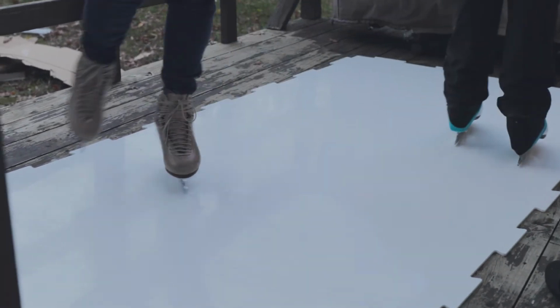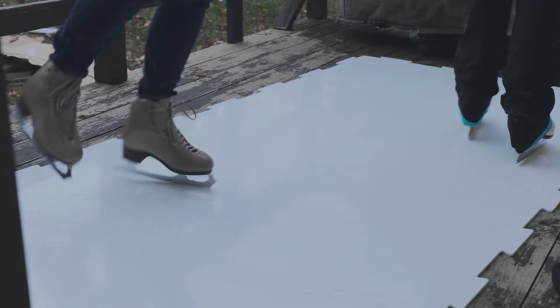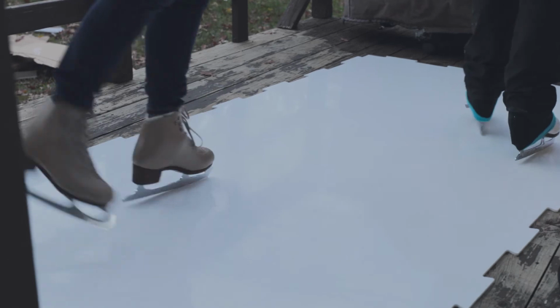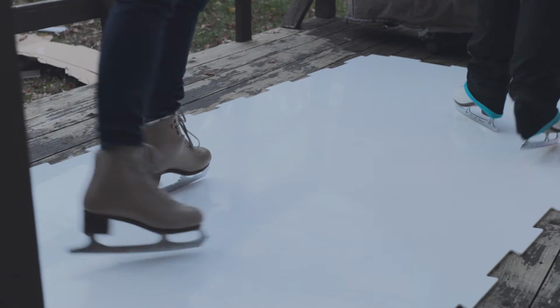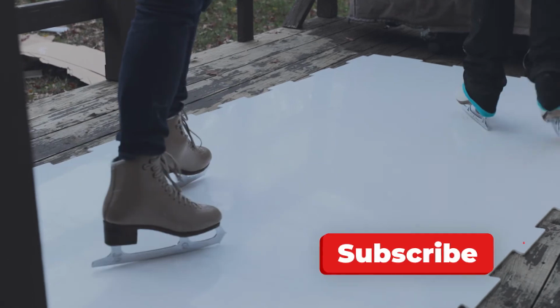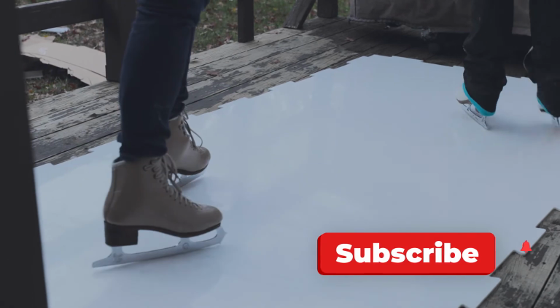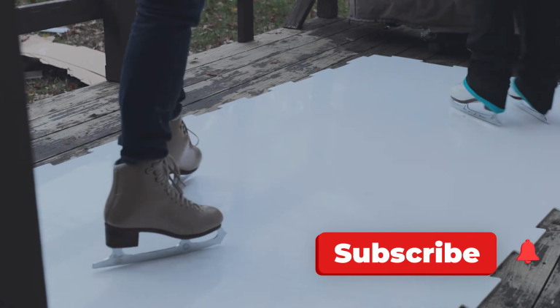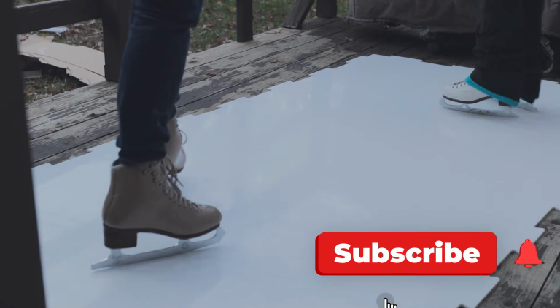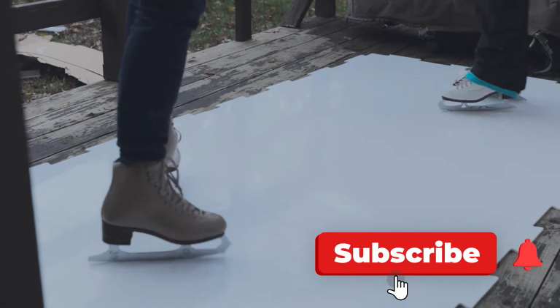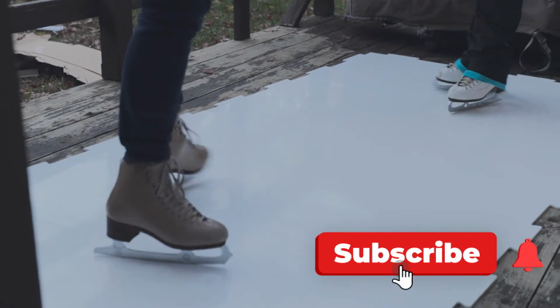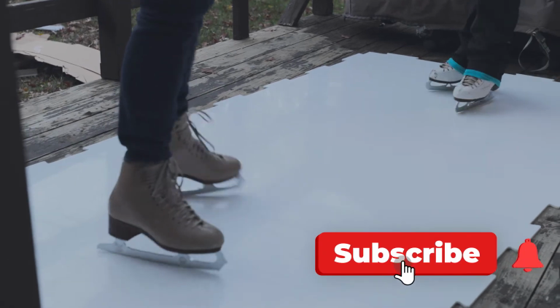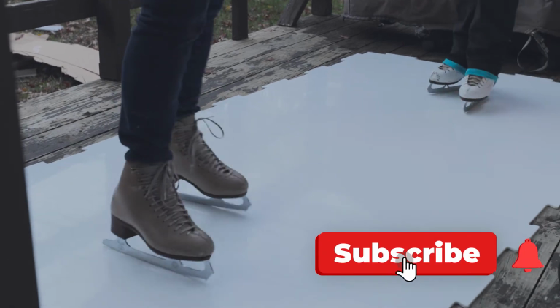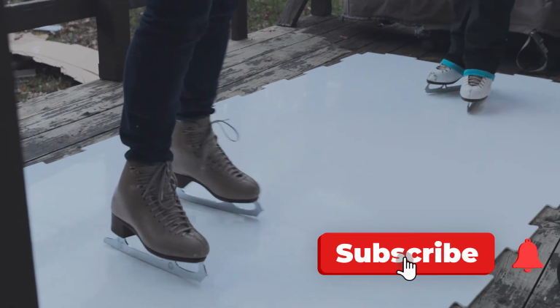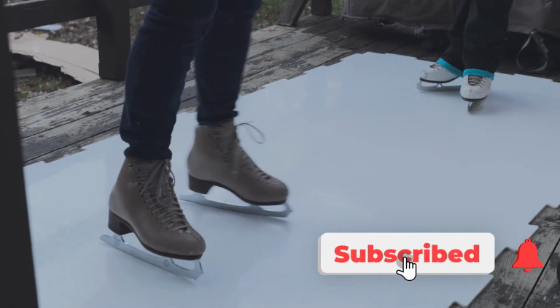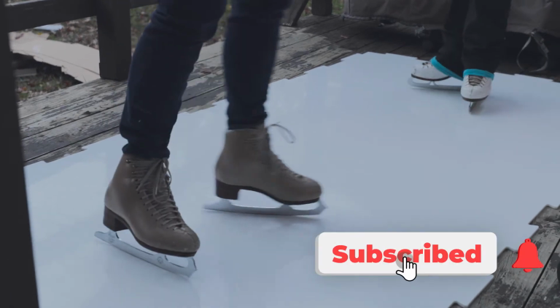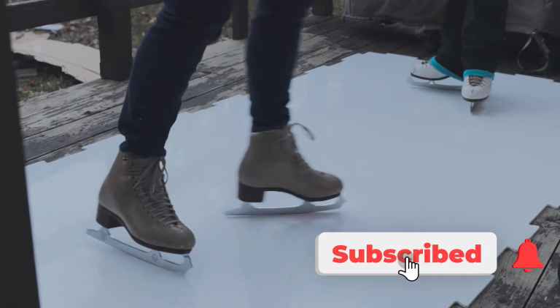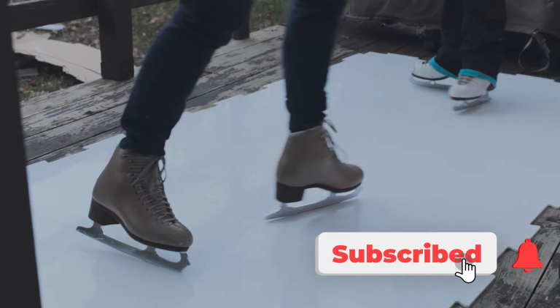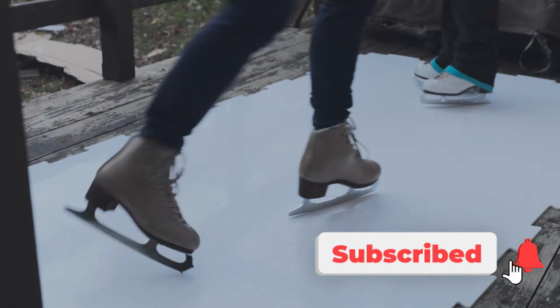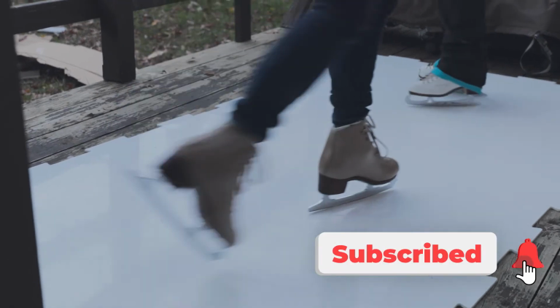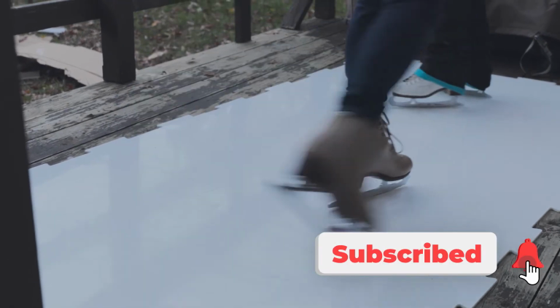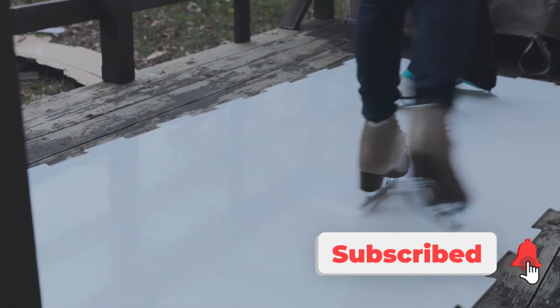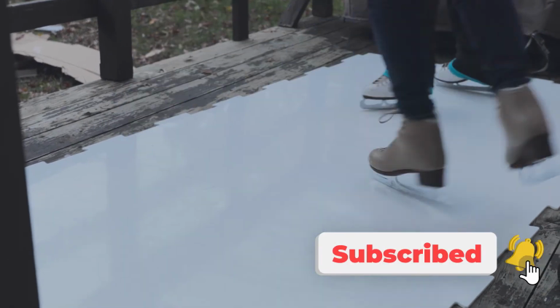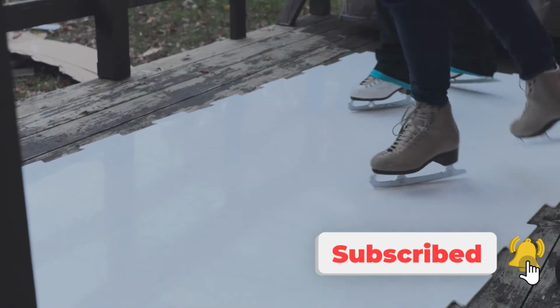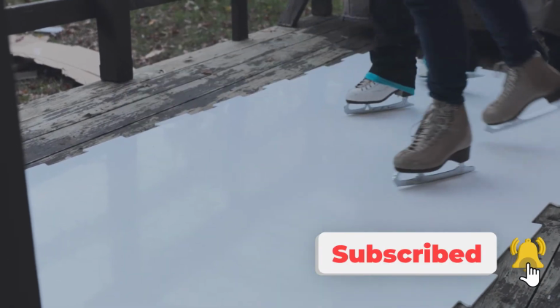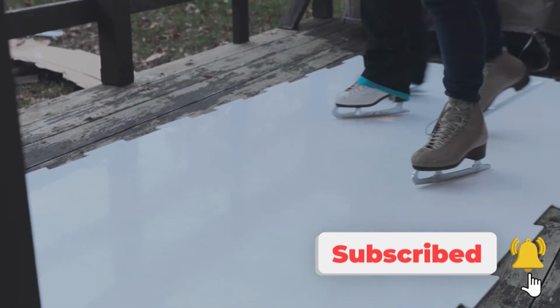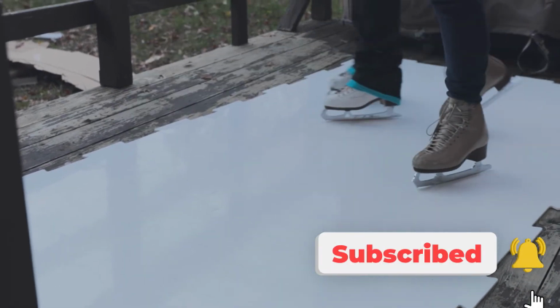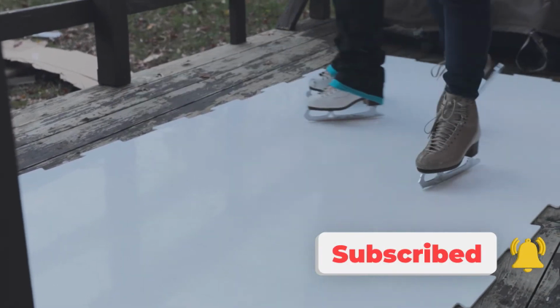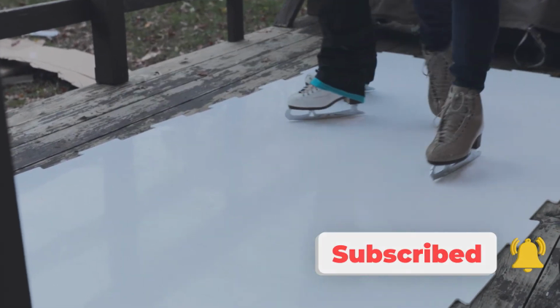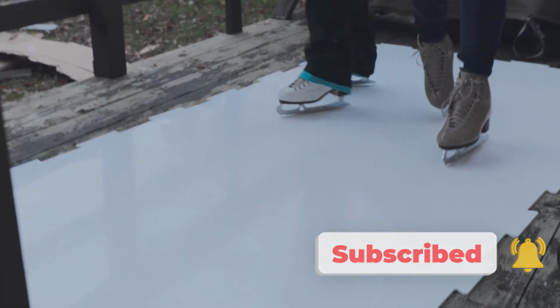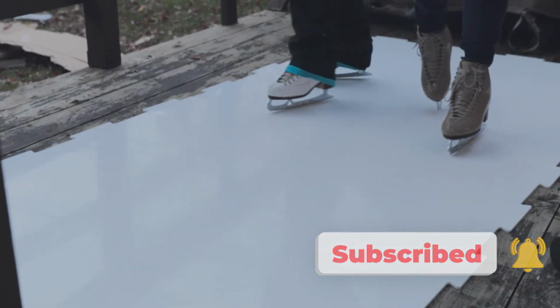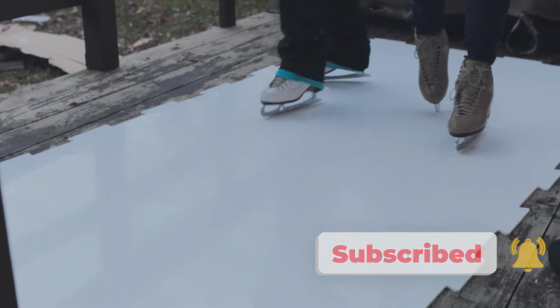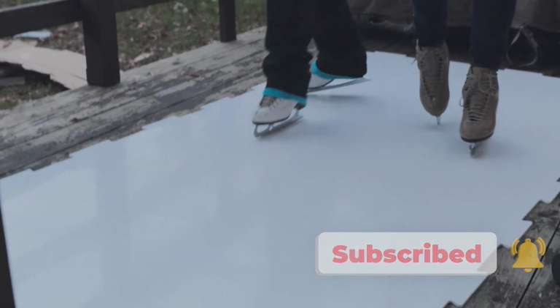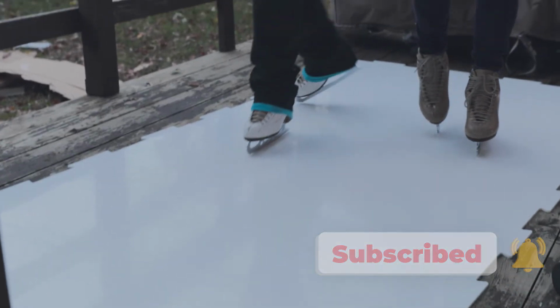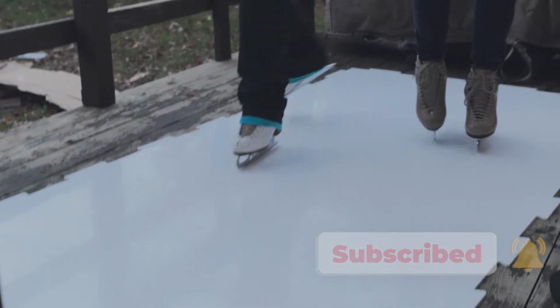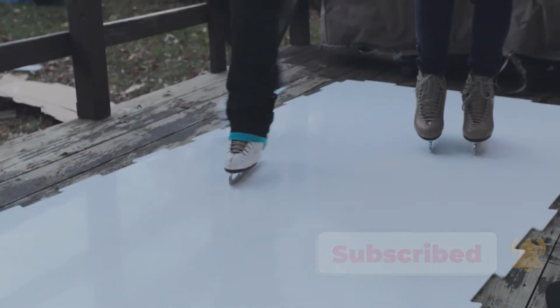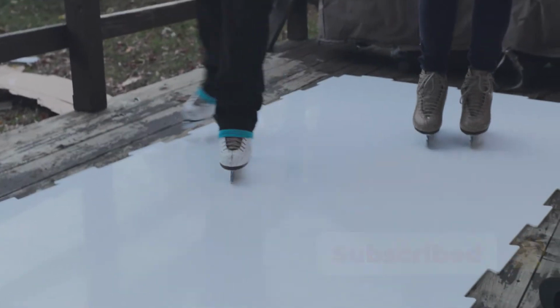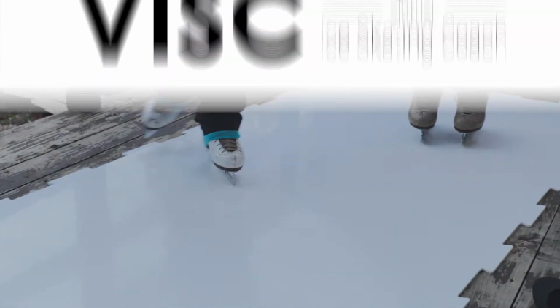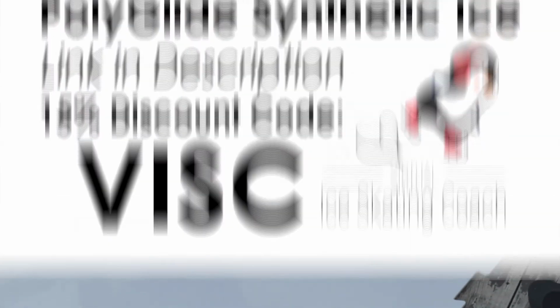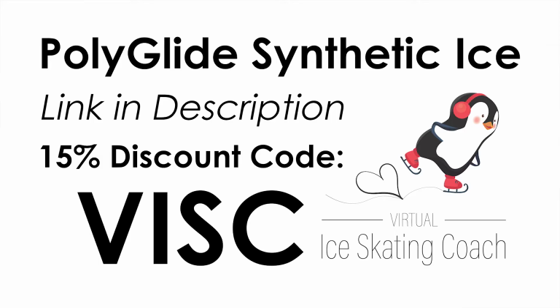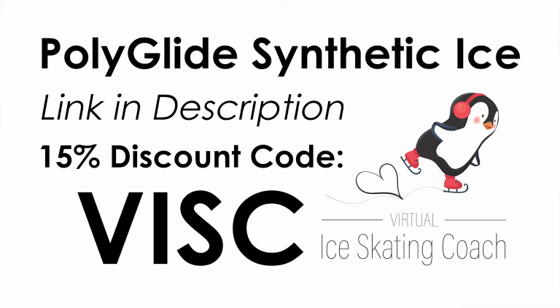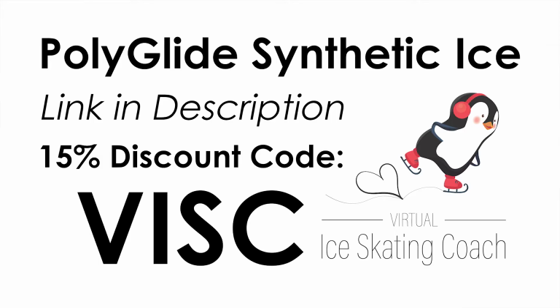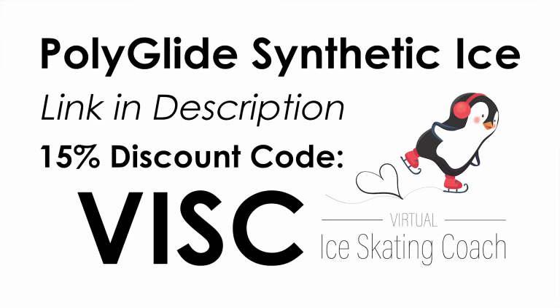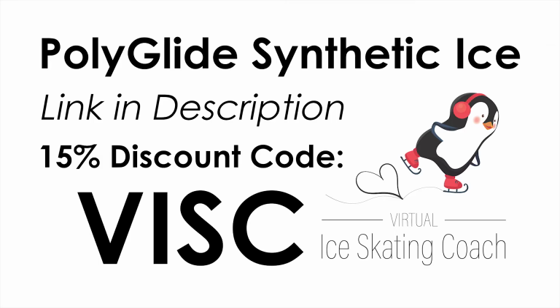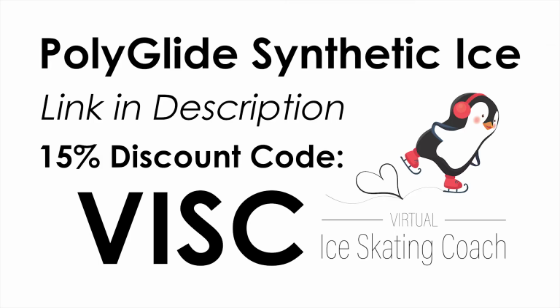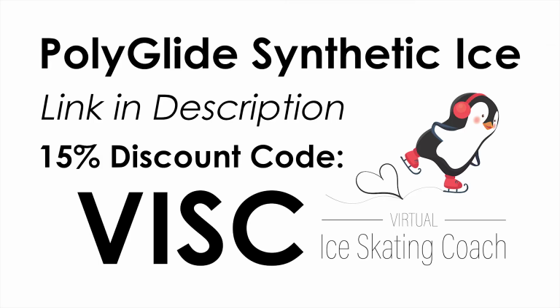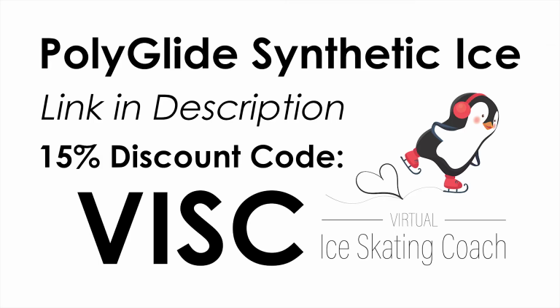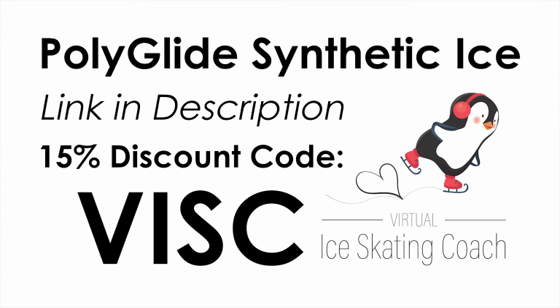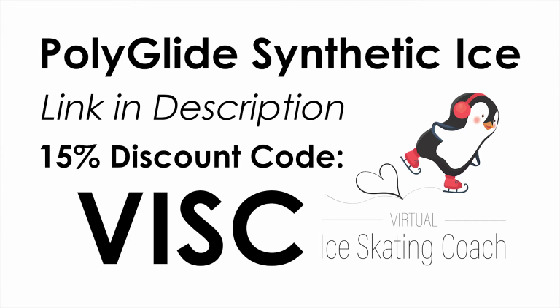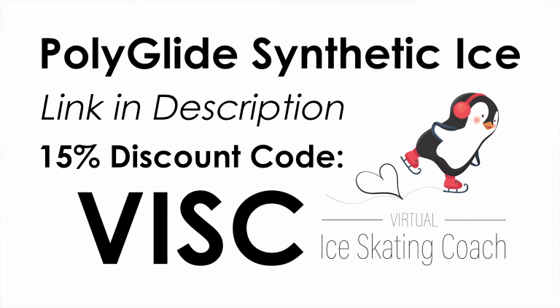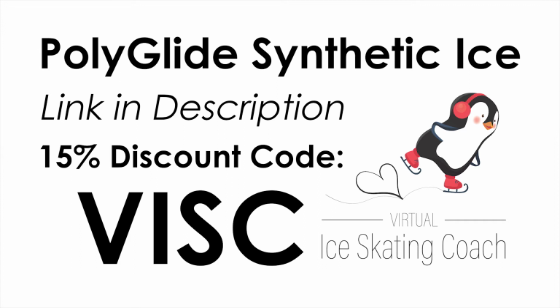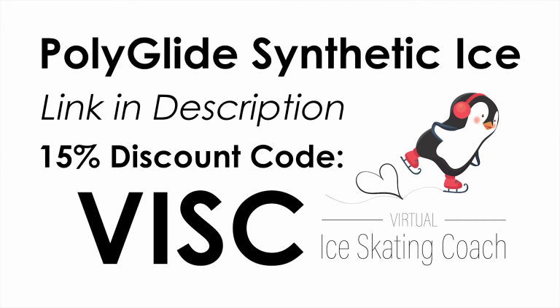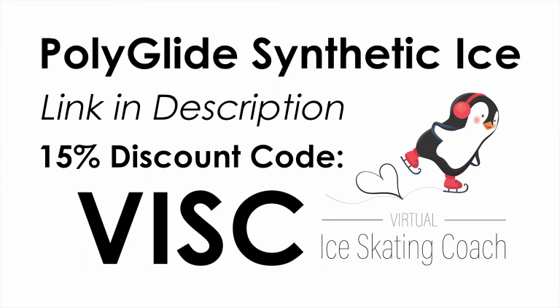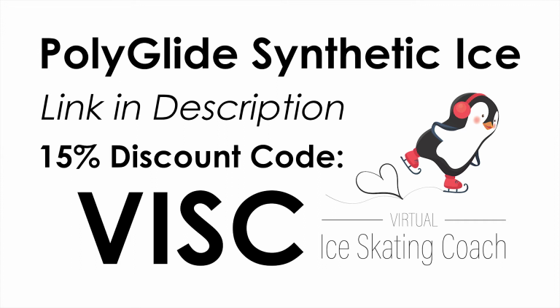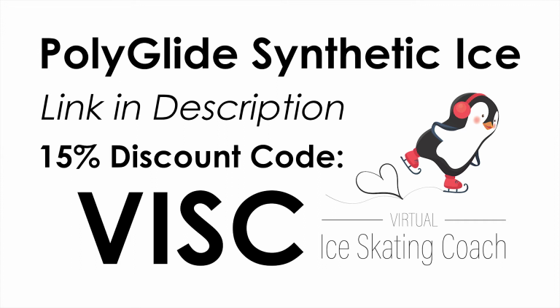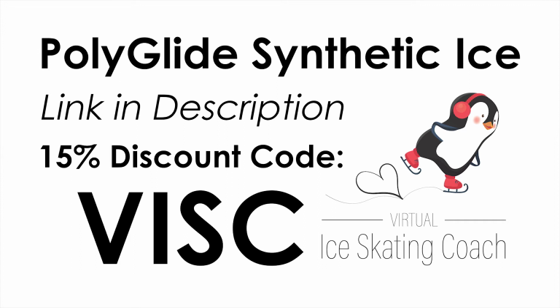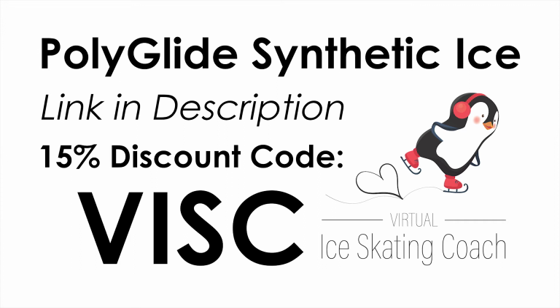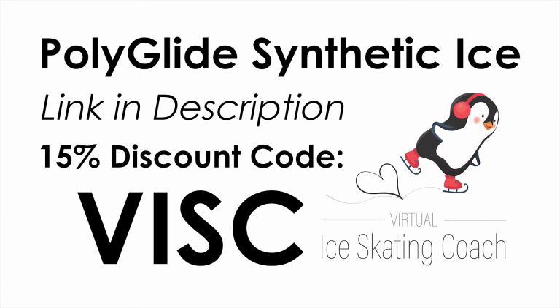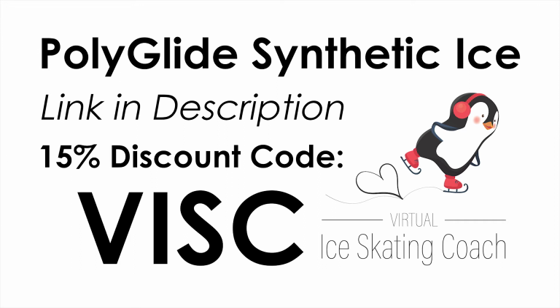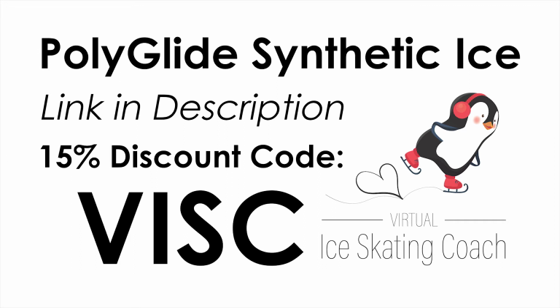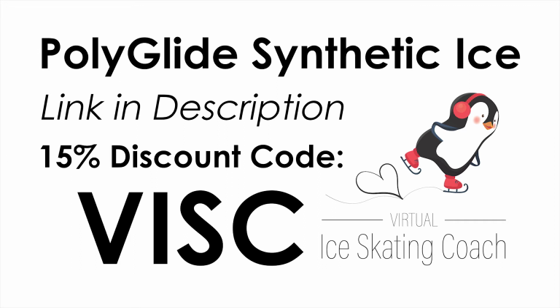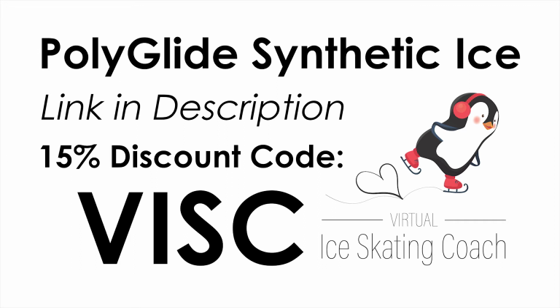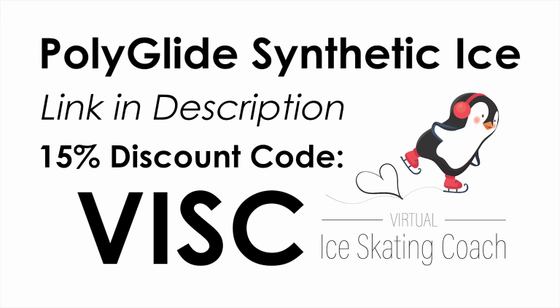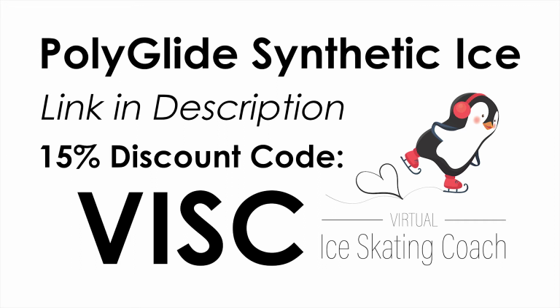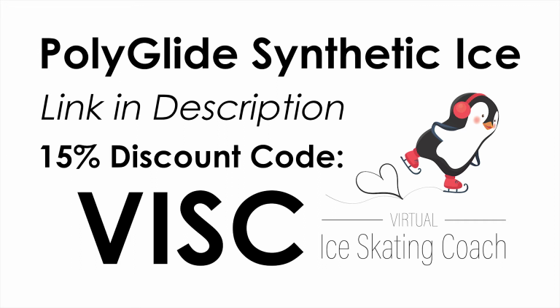Also, if you found this video helpful, please like and subscribe to our channel.